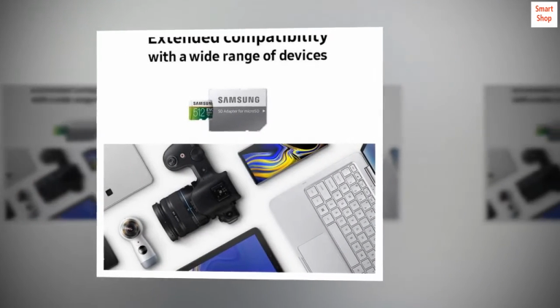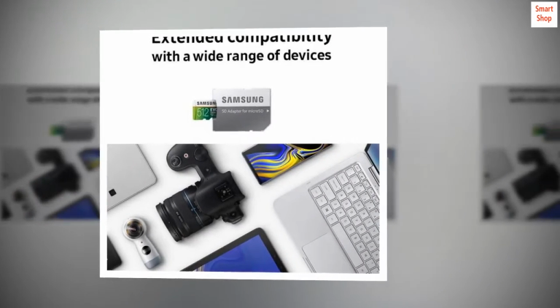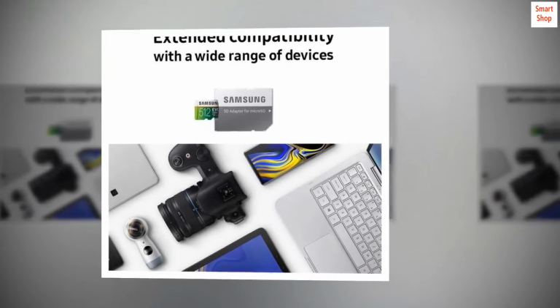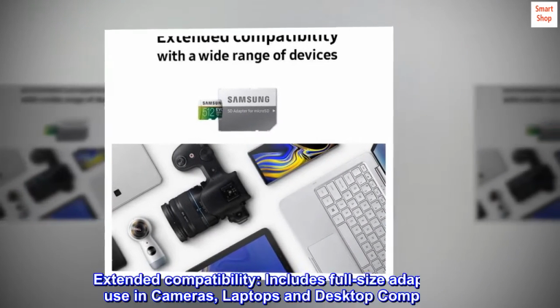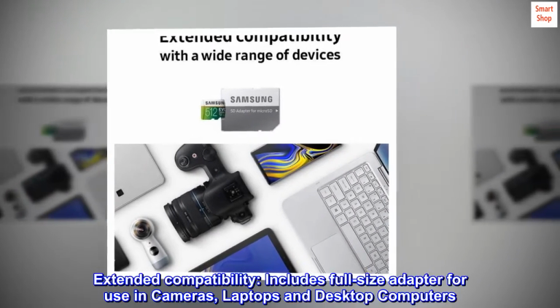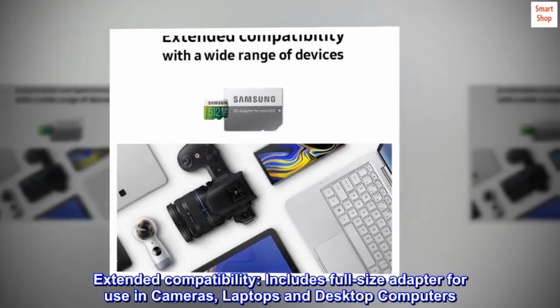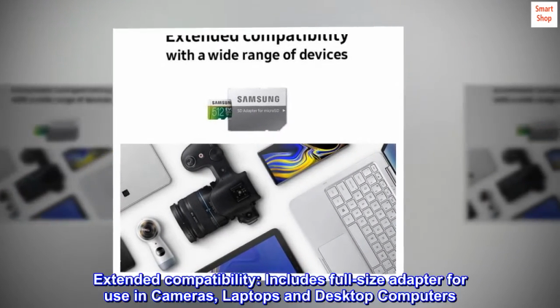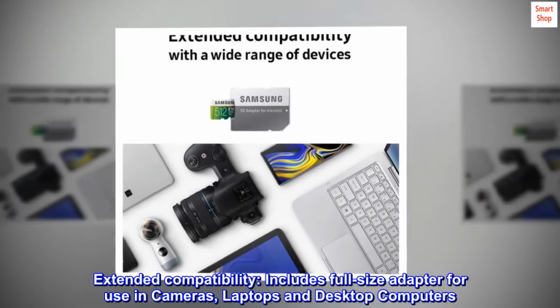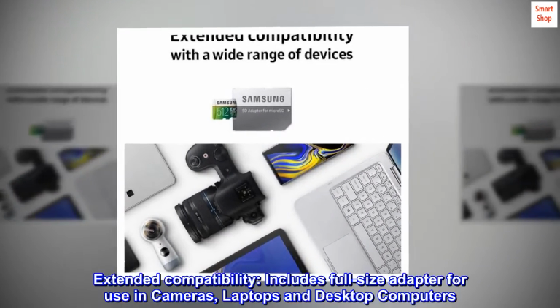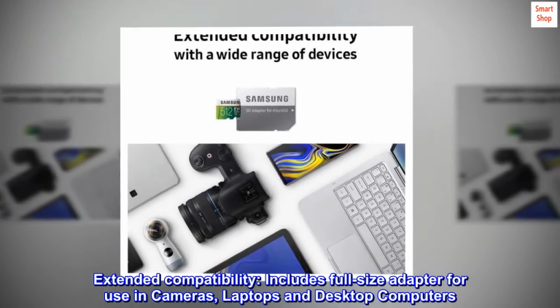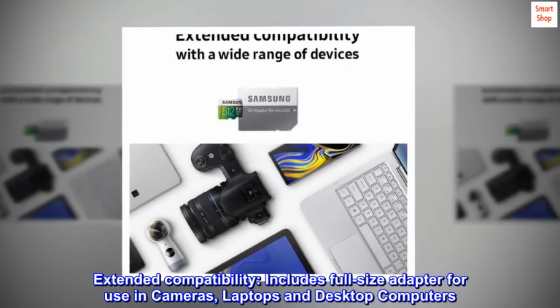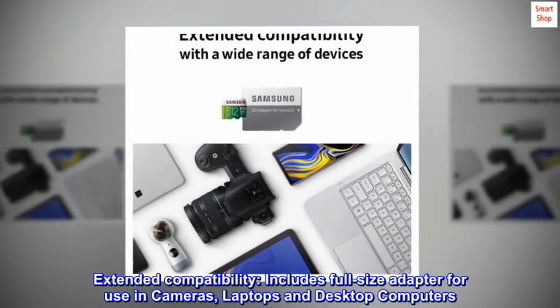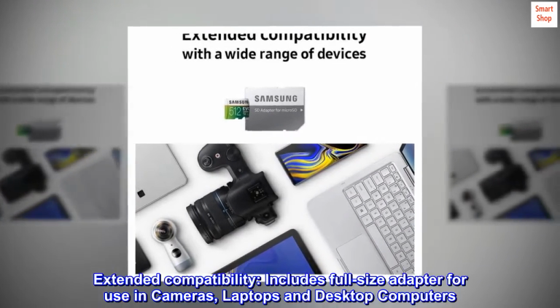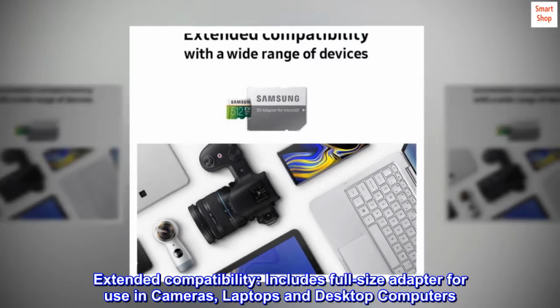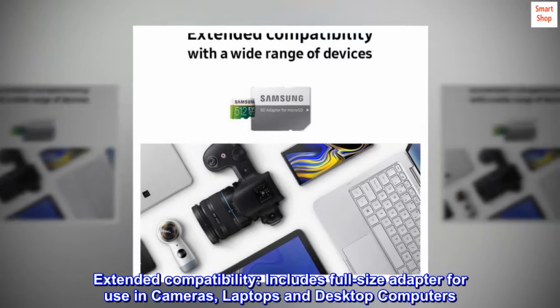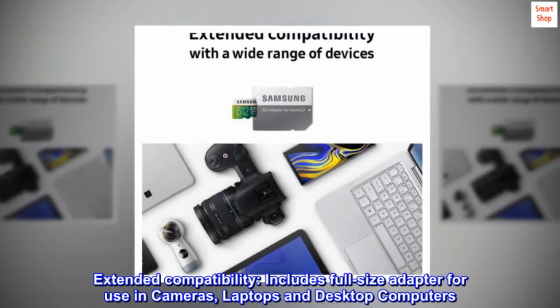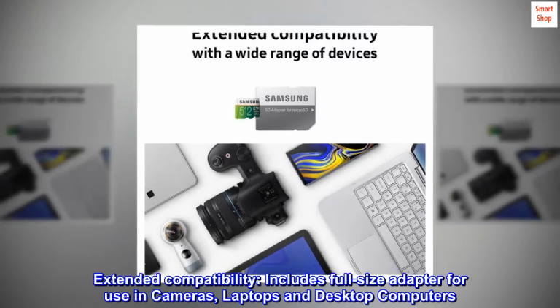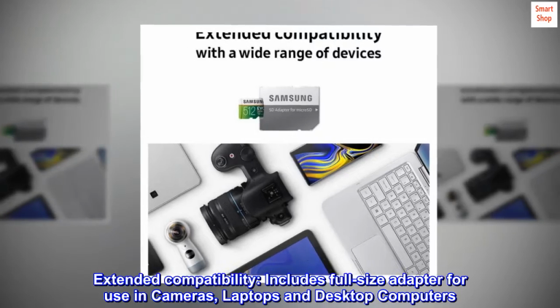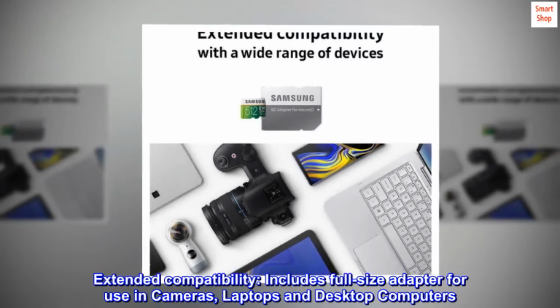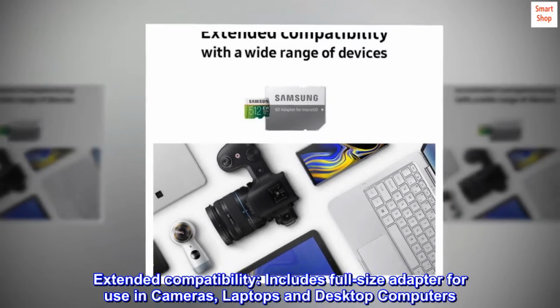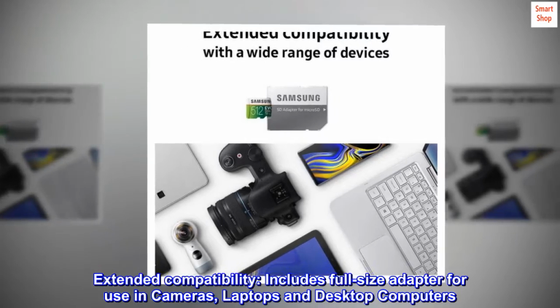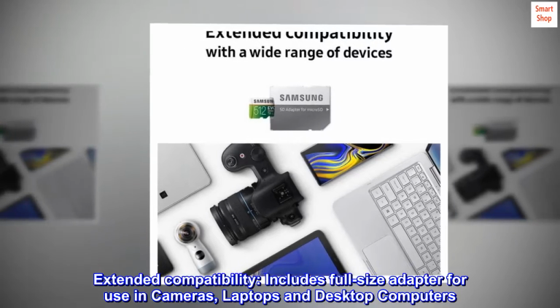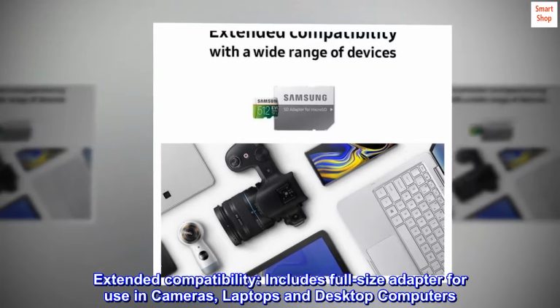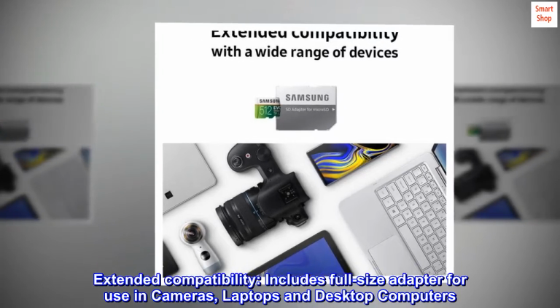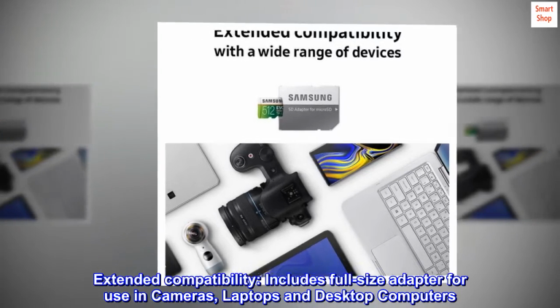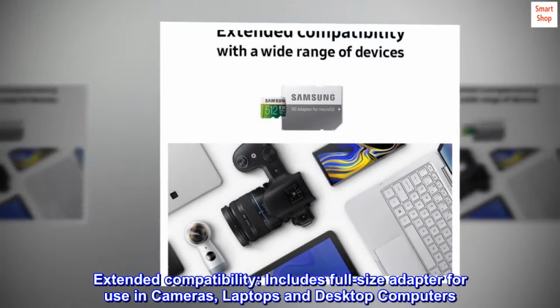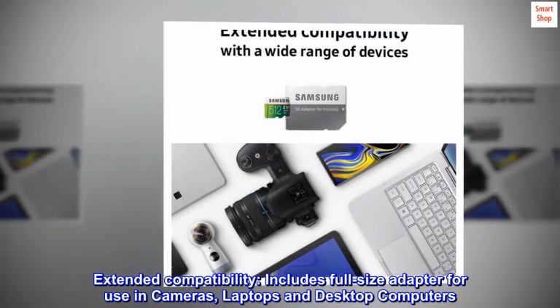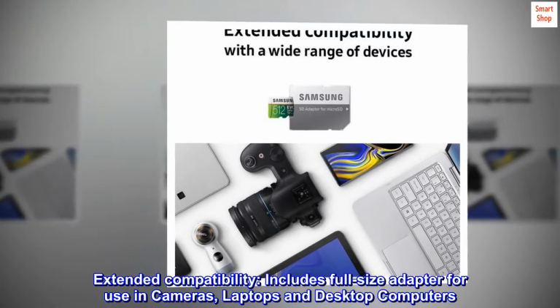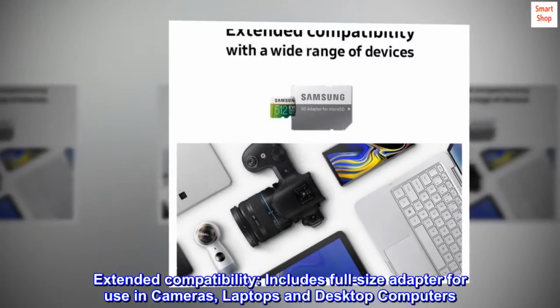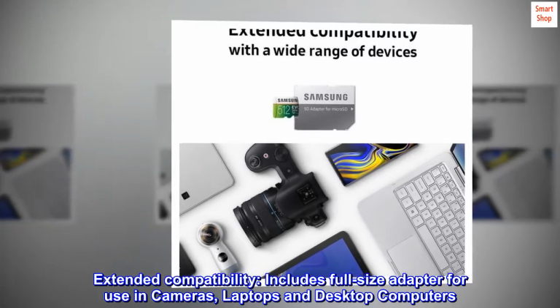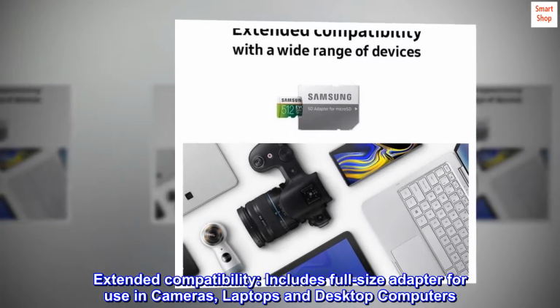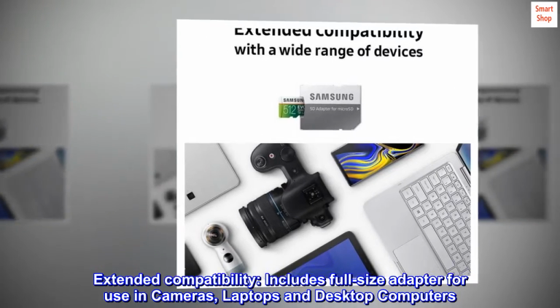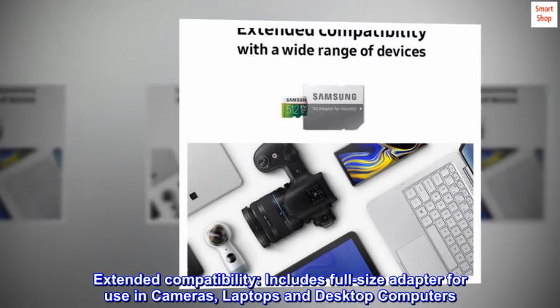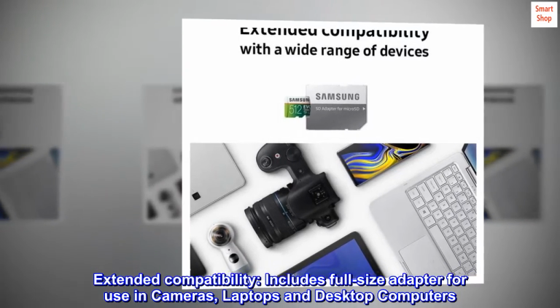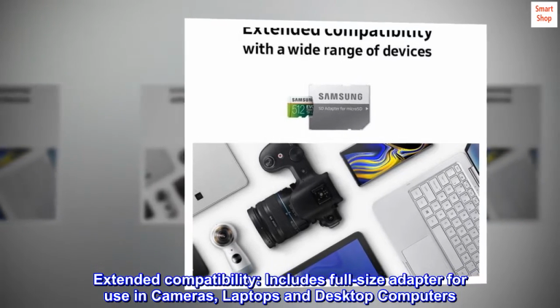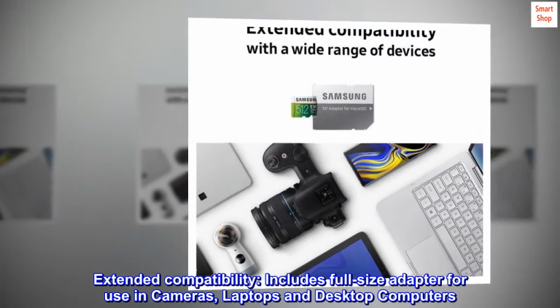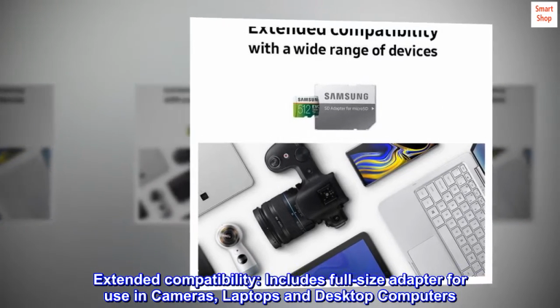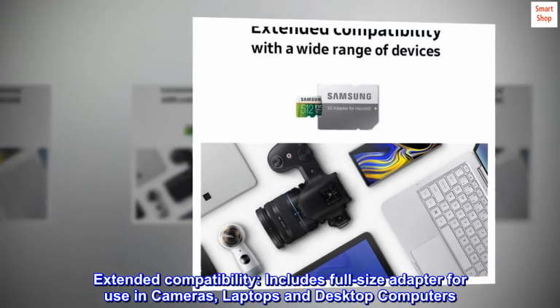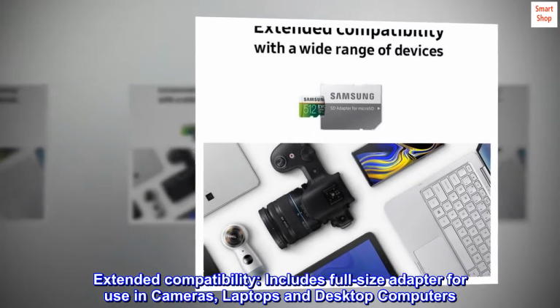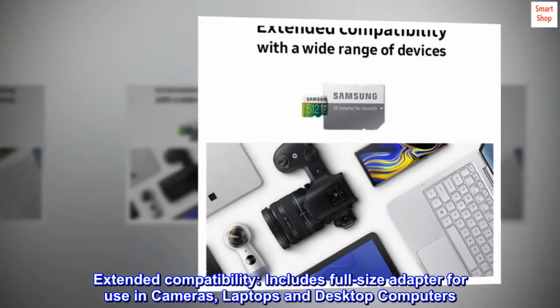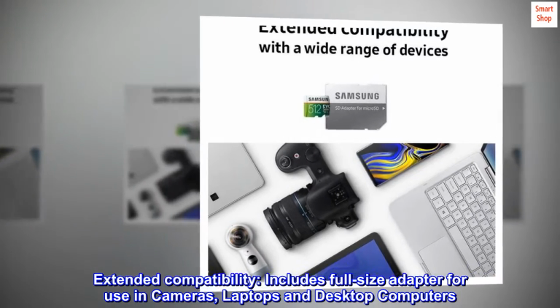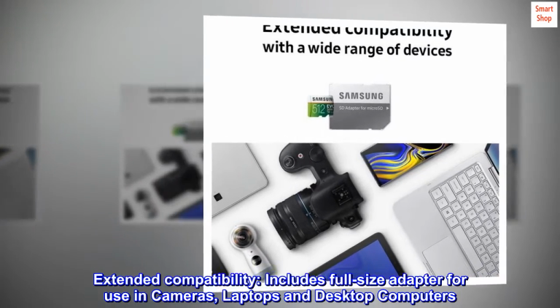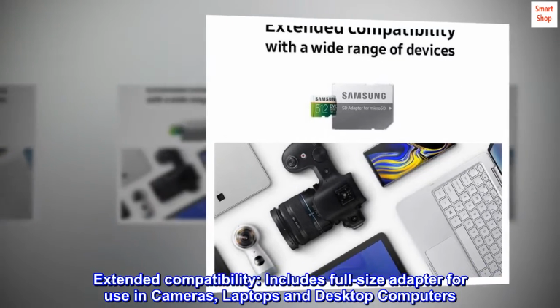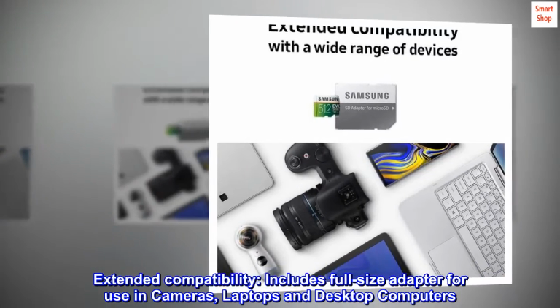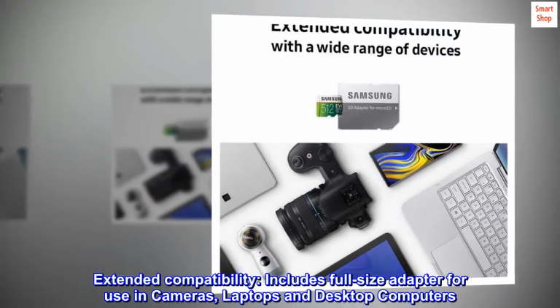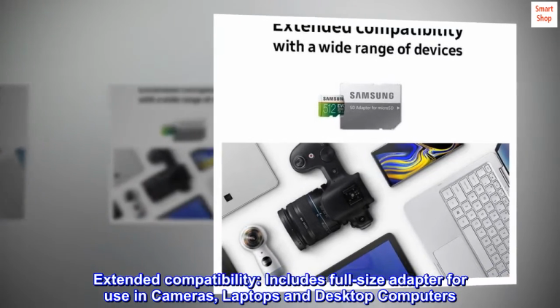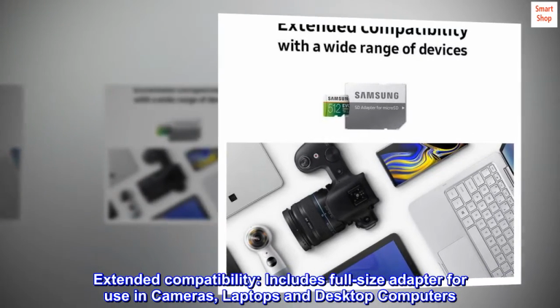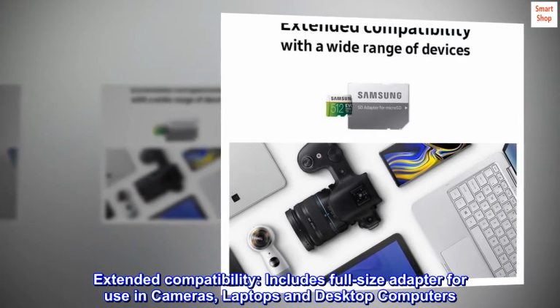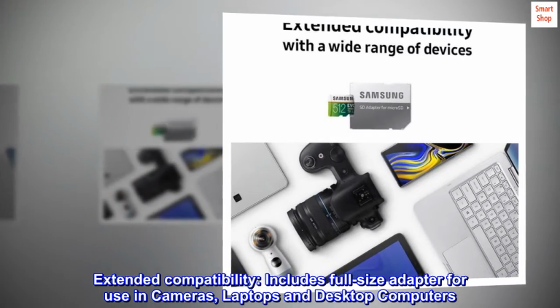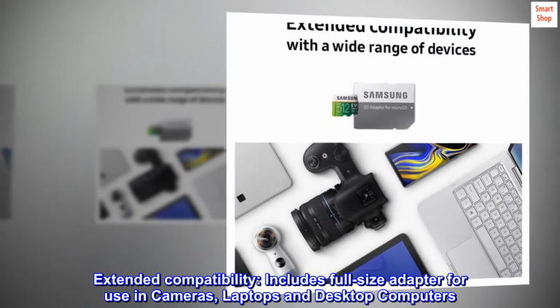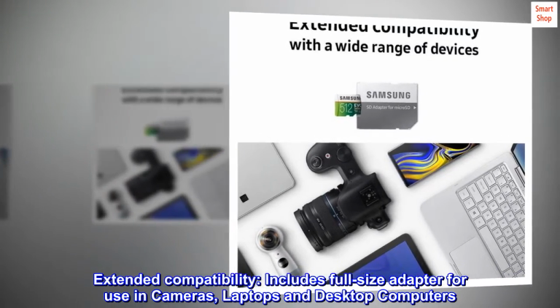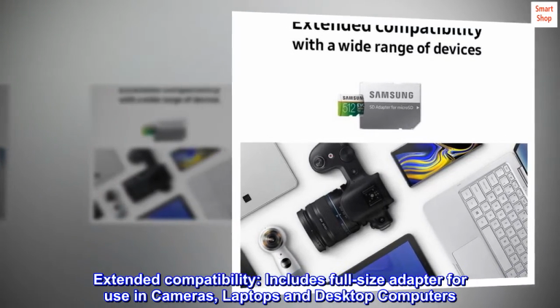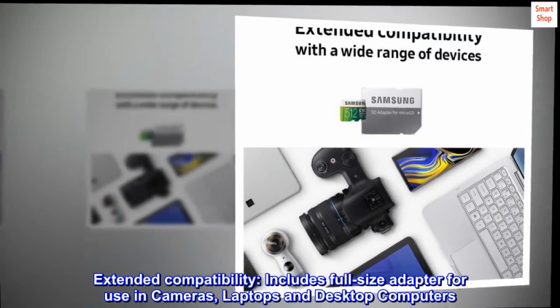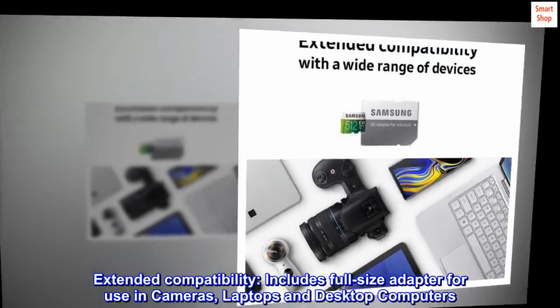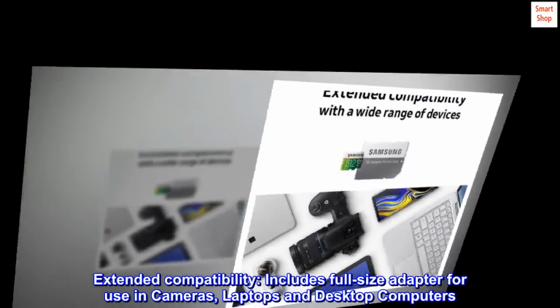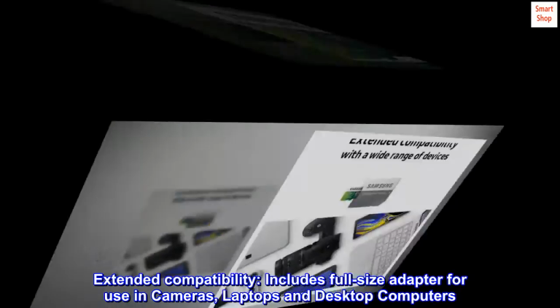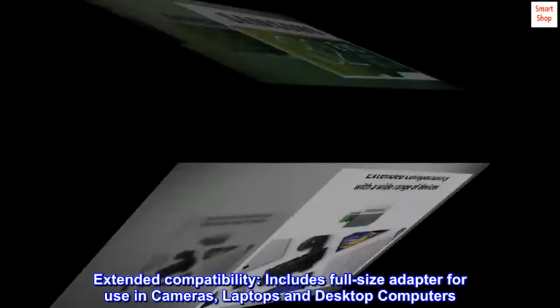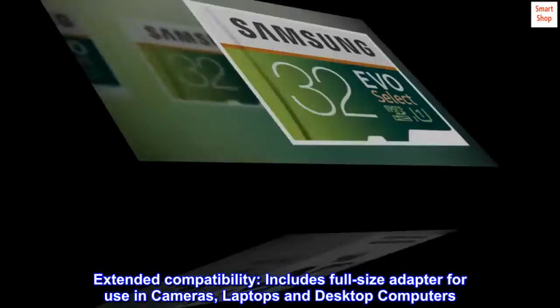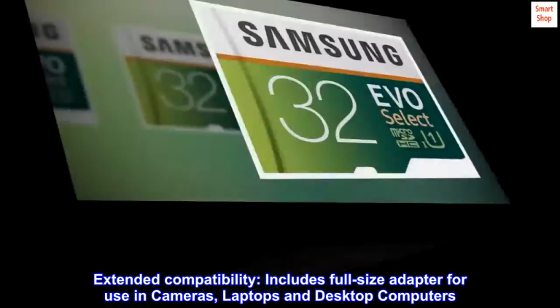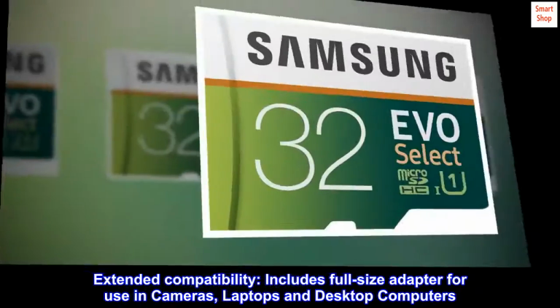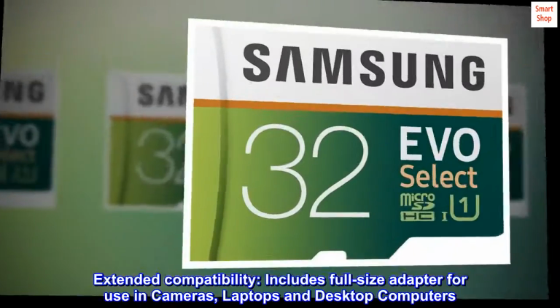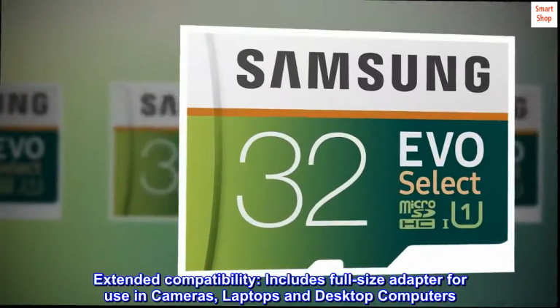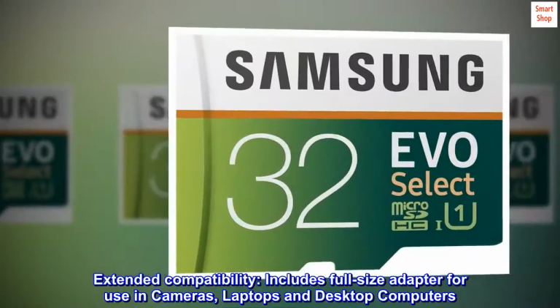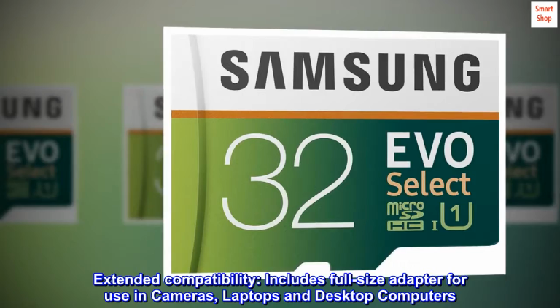Extended compatibility. Includes full-size adapter for use in cameras, laptops, and desktop computers.